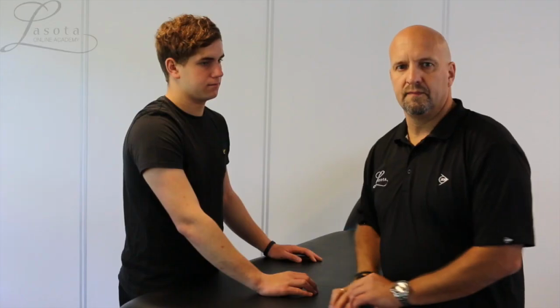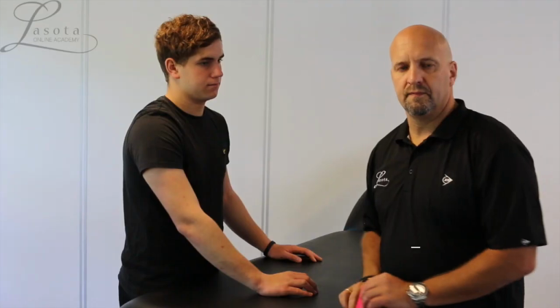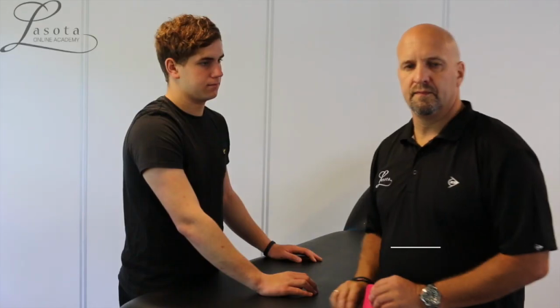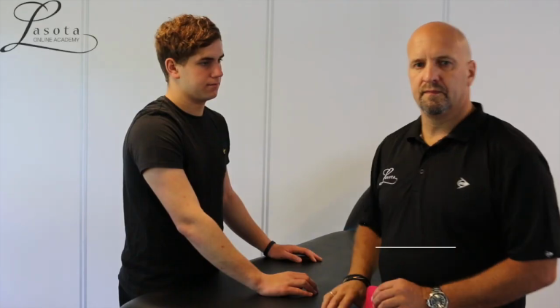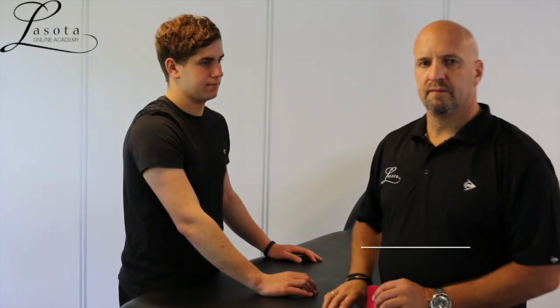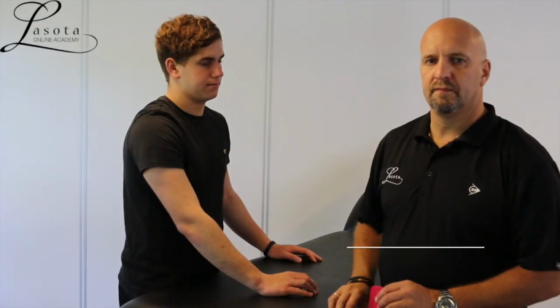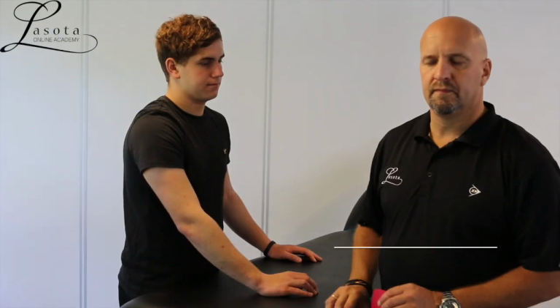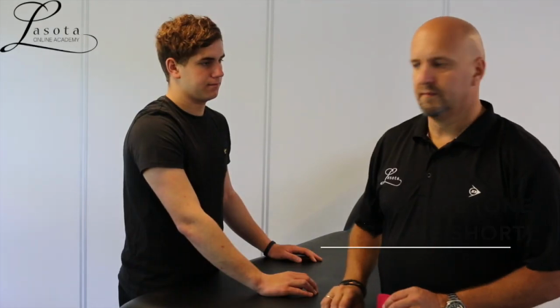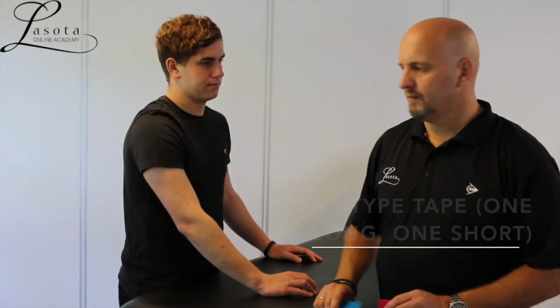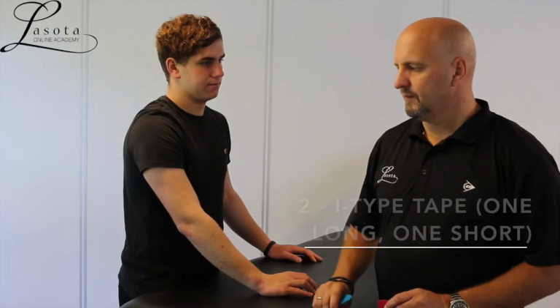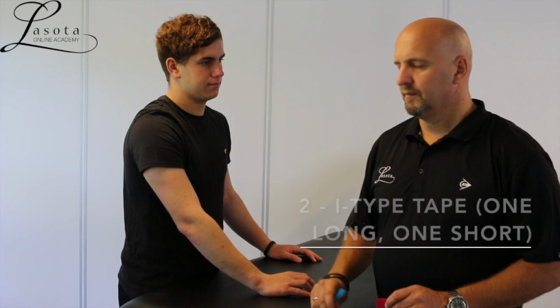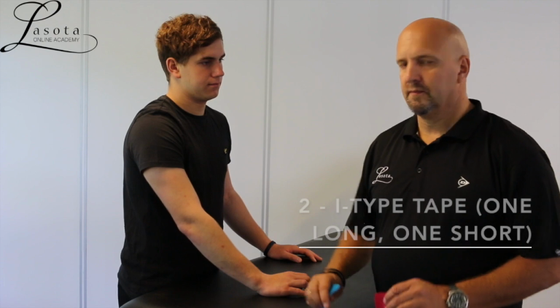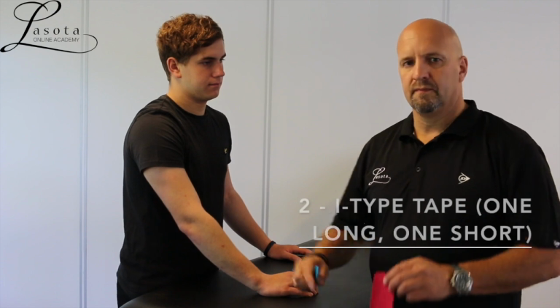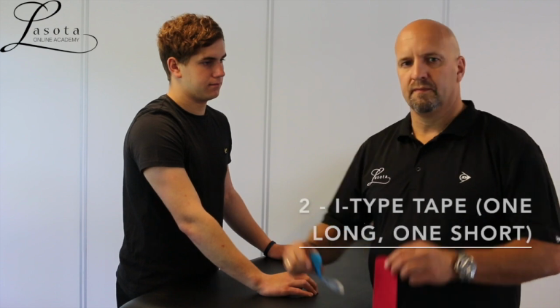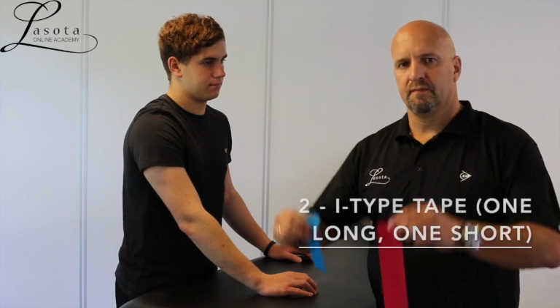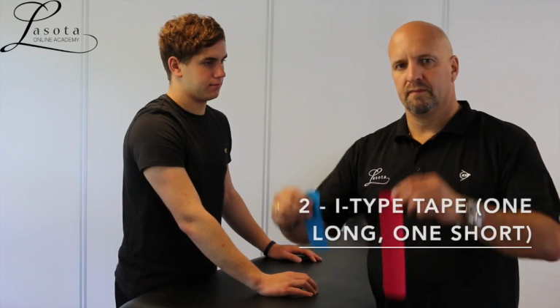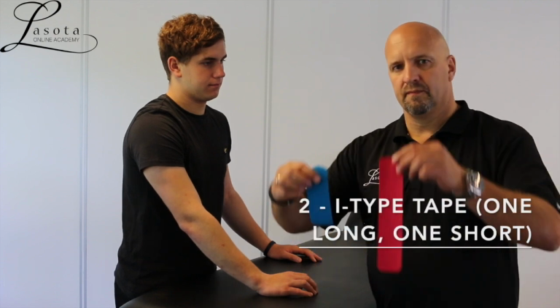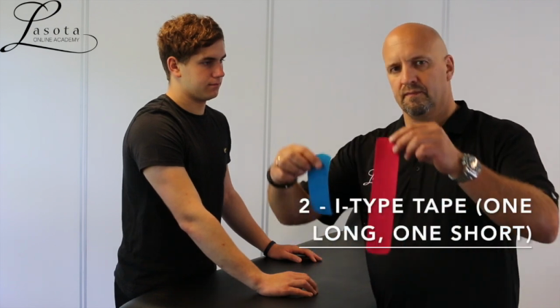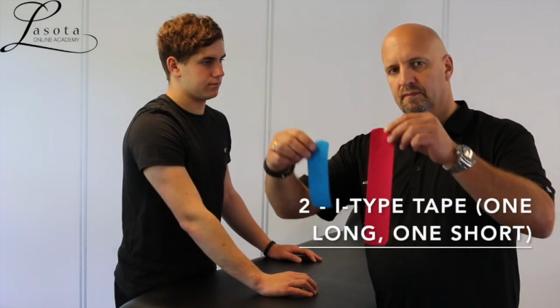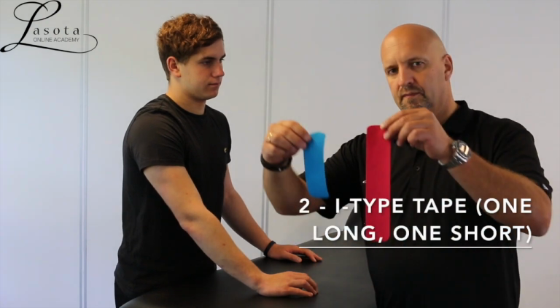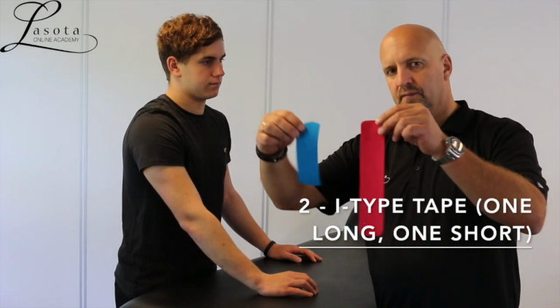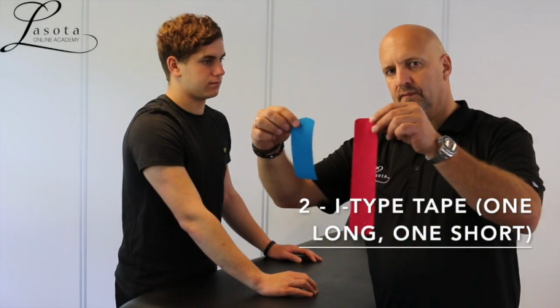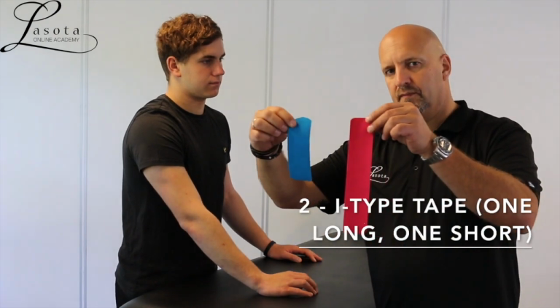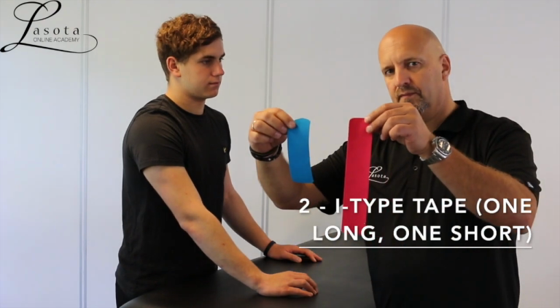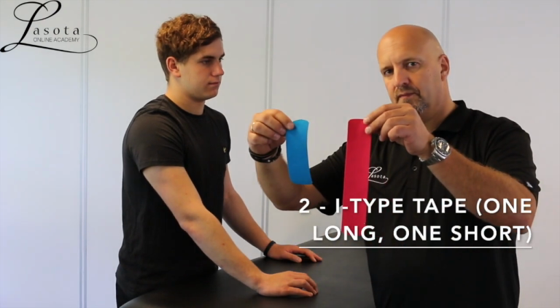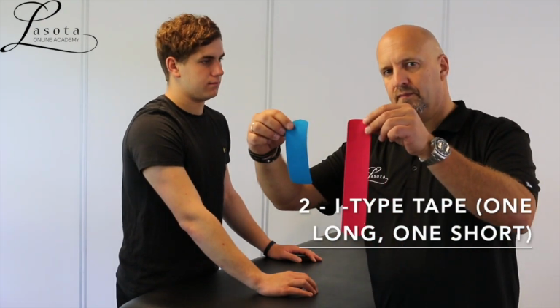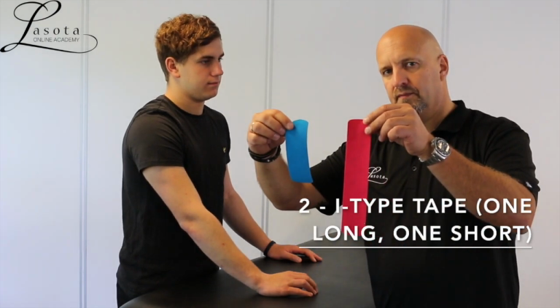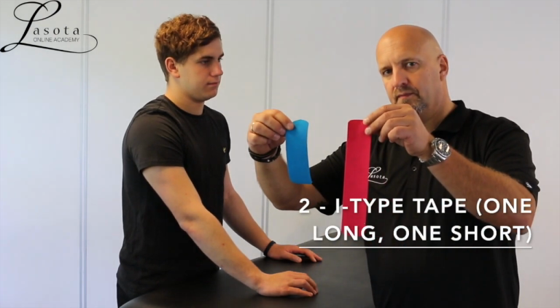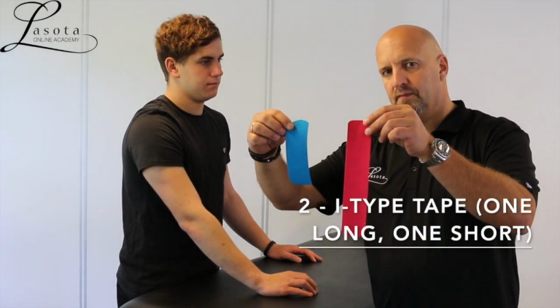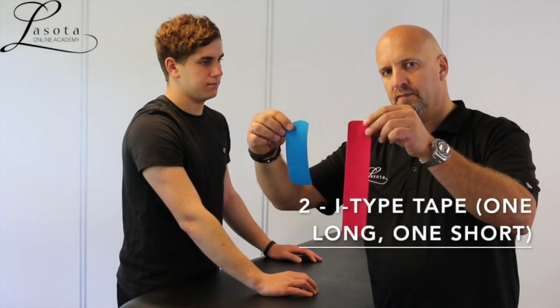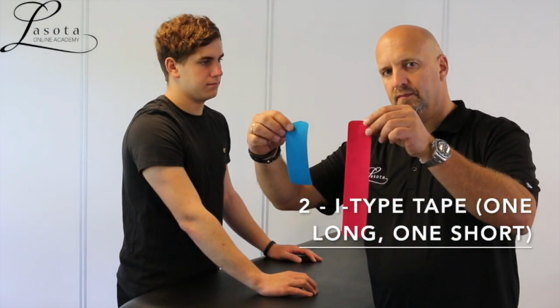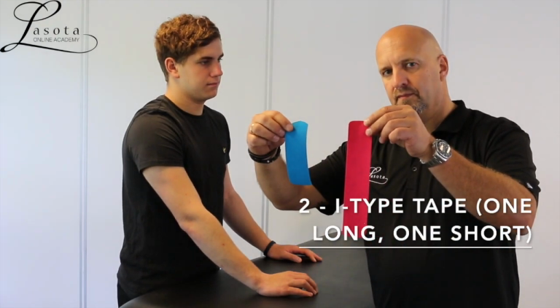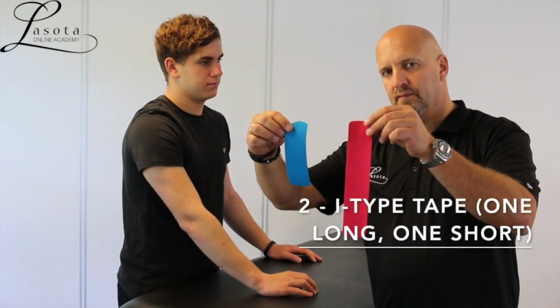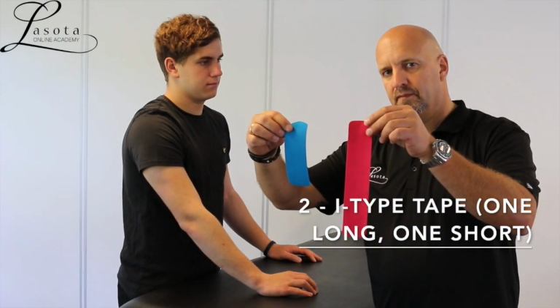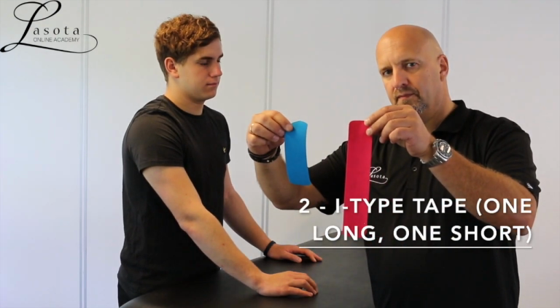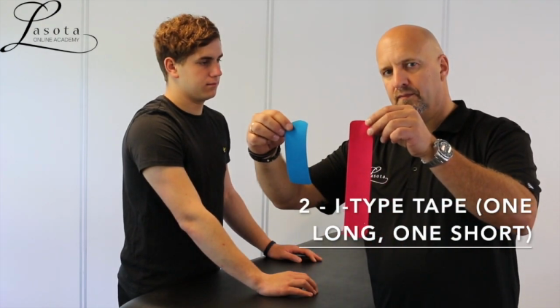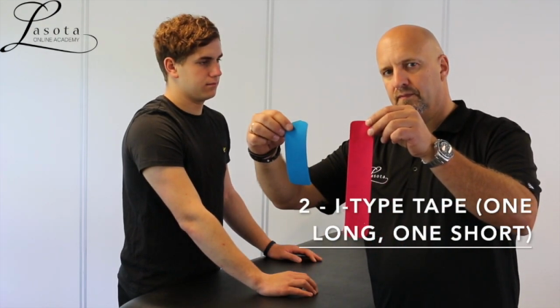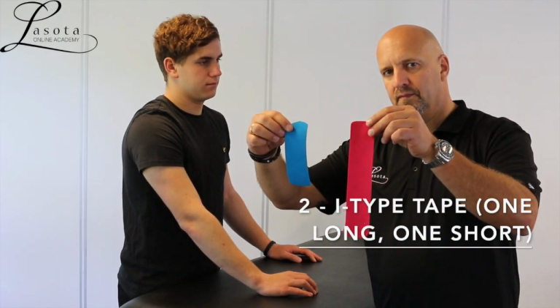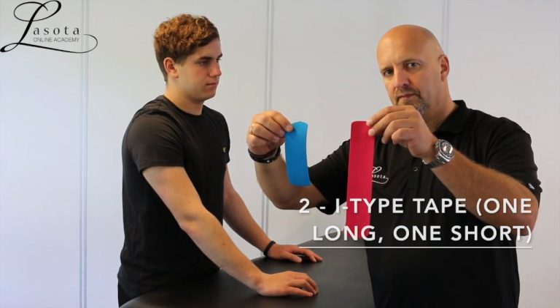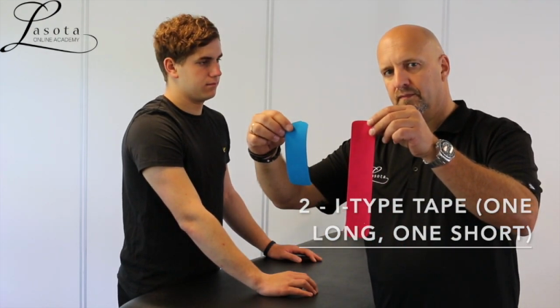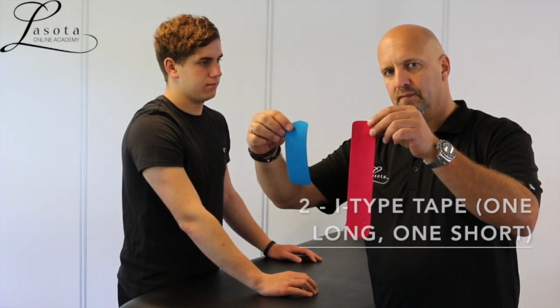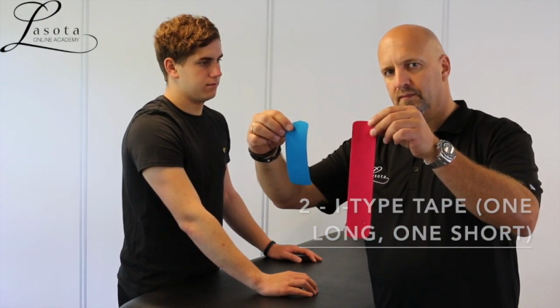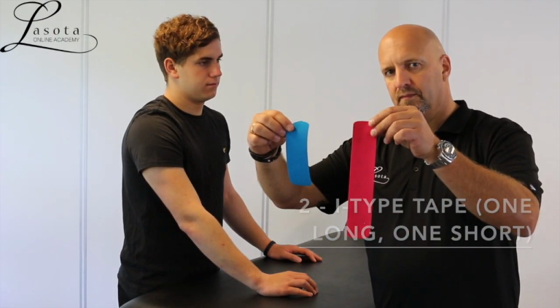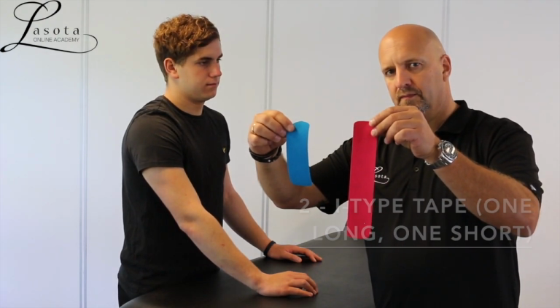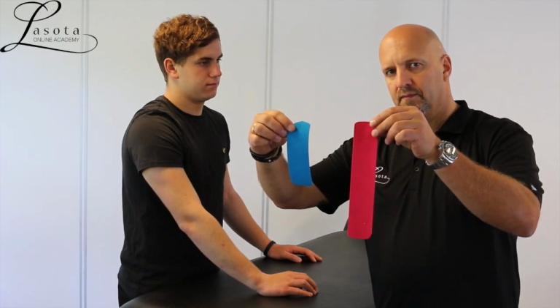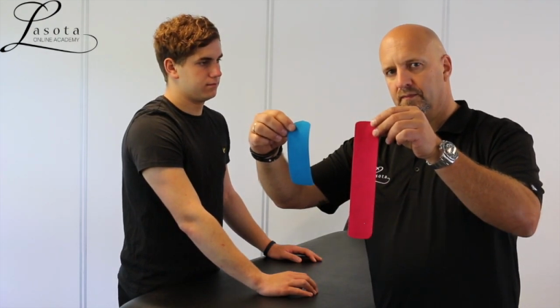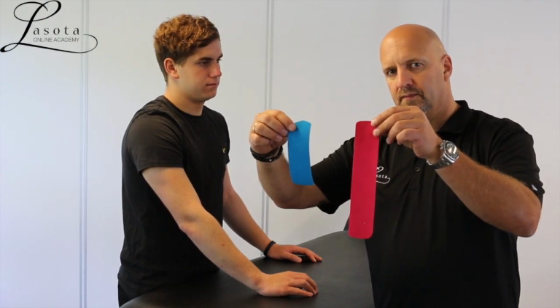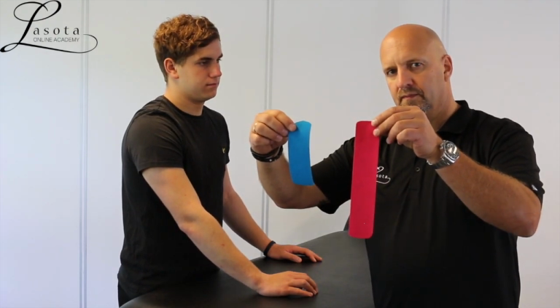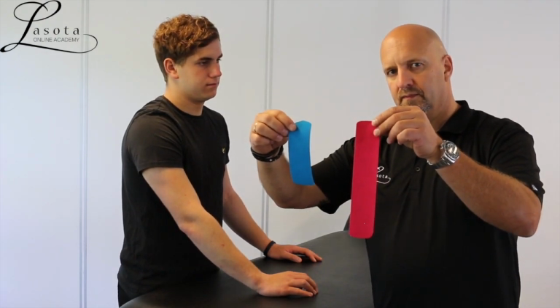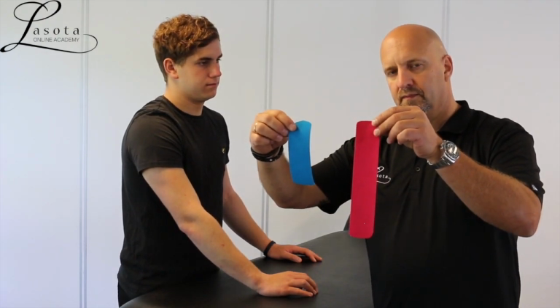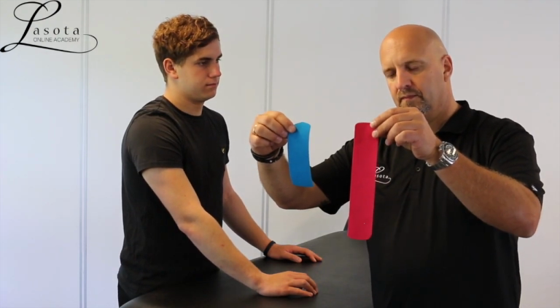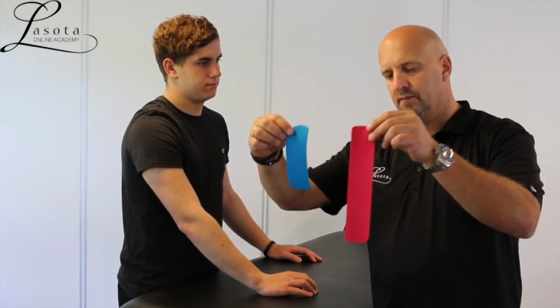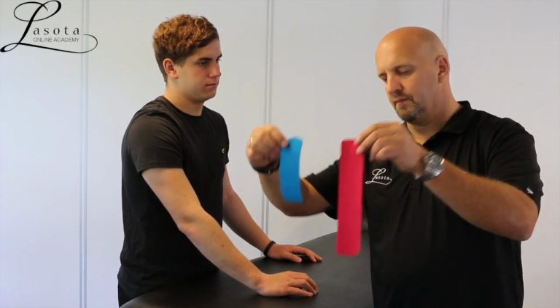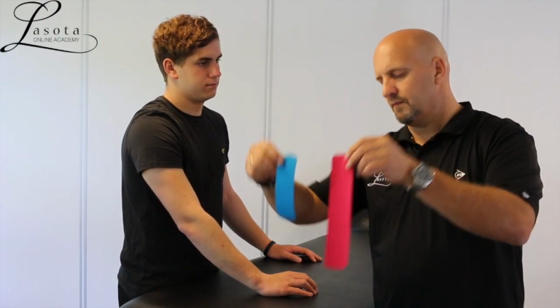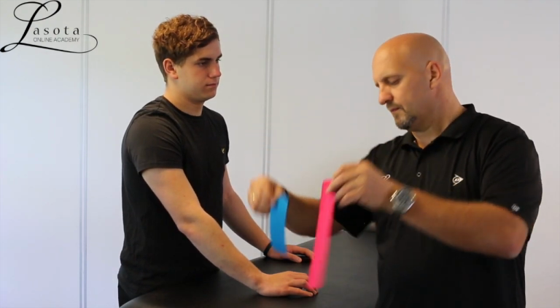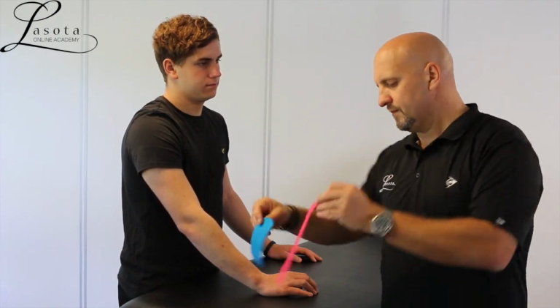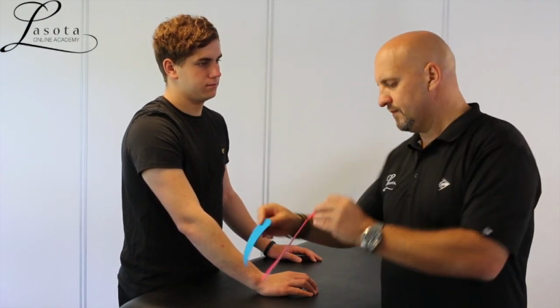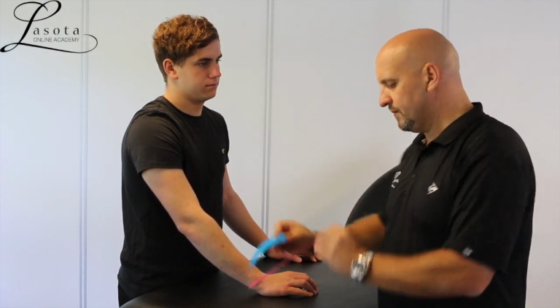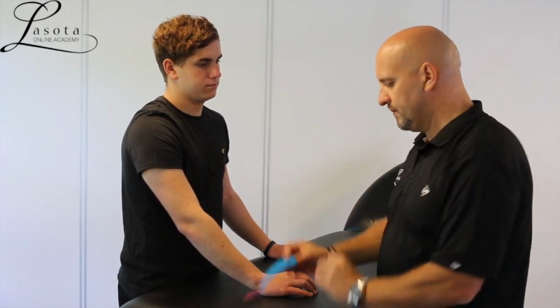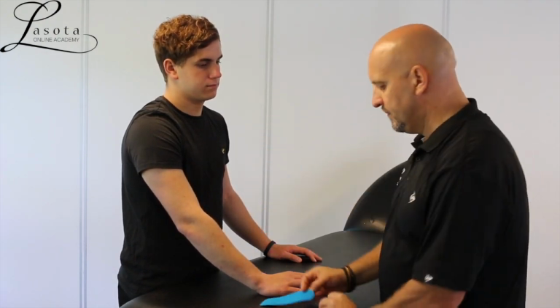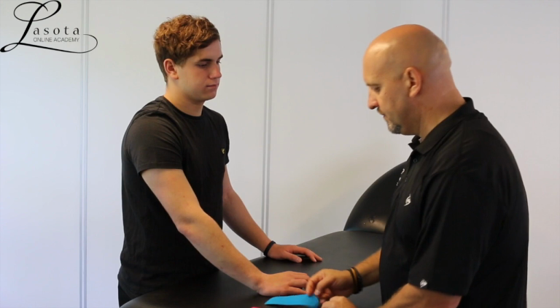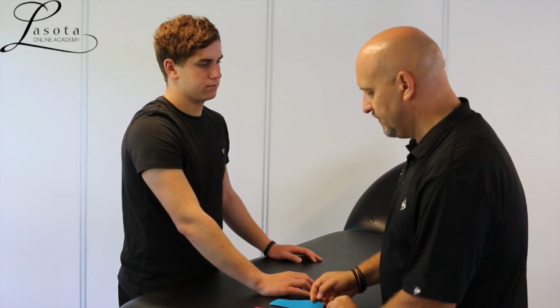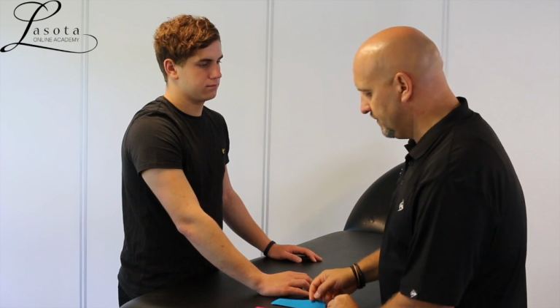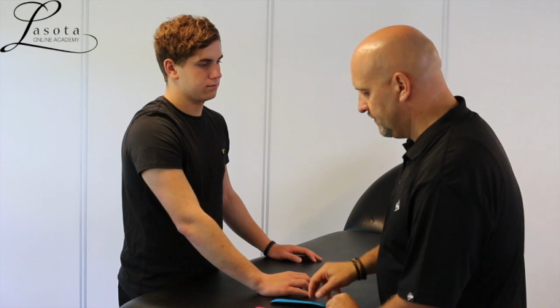Here we'll be treating for tennis elbow. We have two I-type tapes — one is going to be a little longer and the other one is going to be a little shorter.